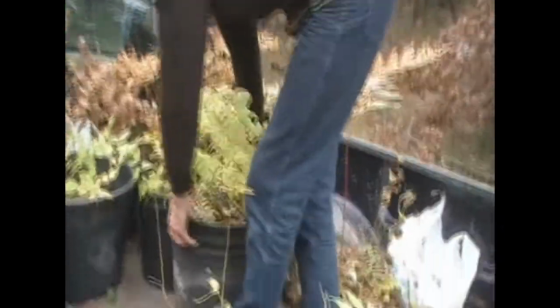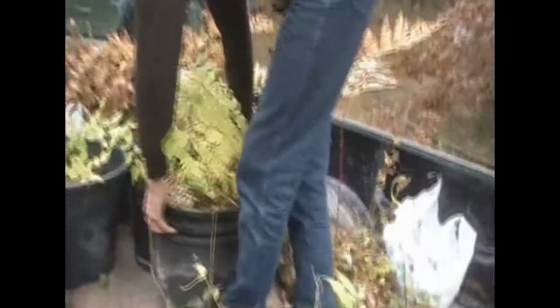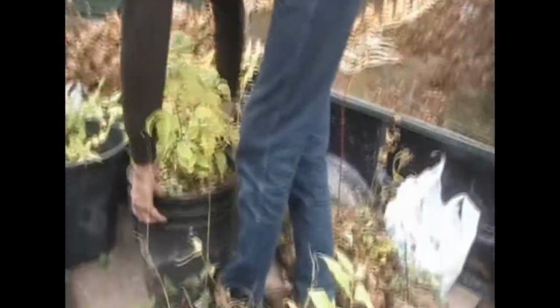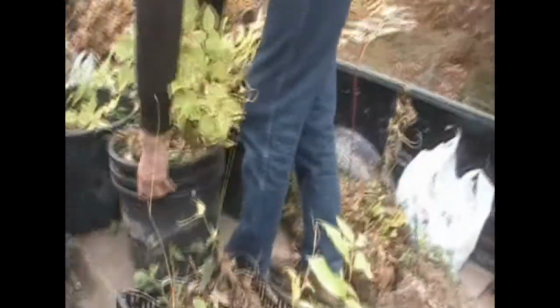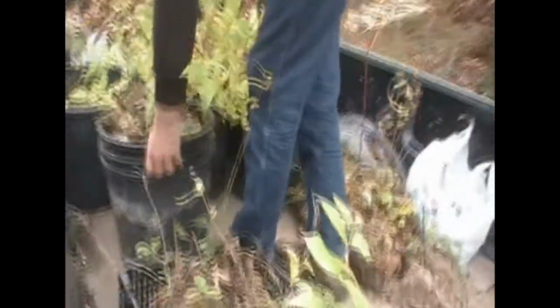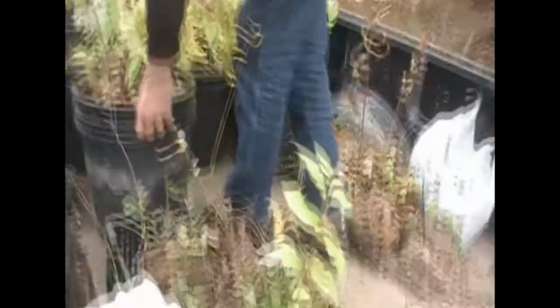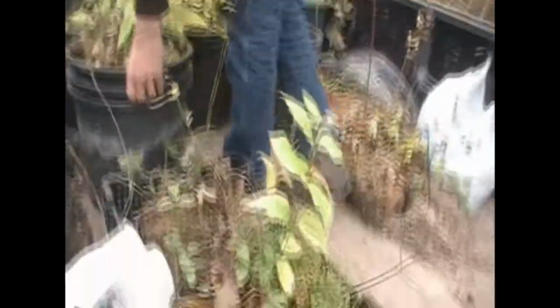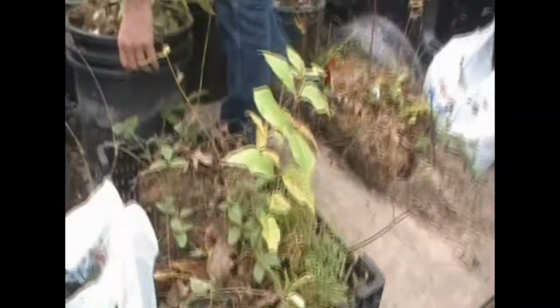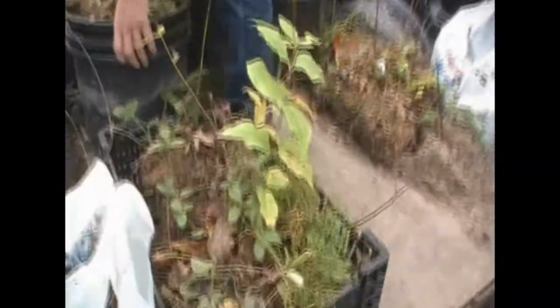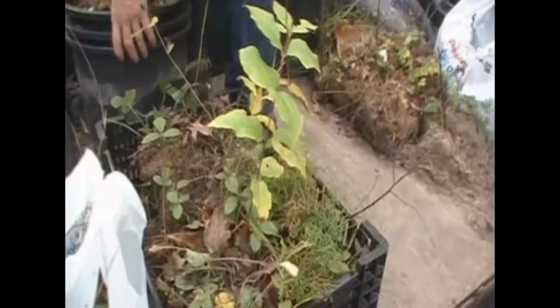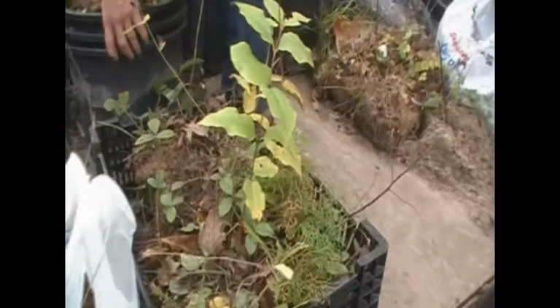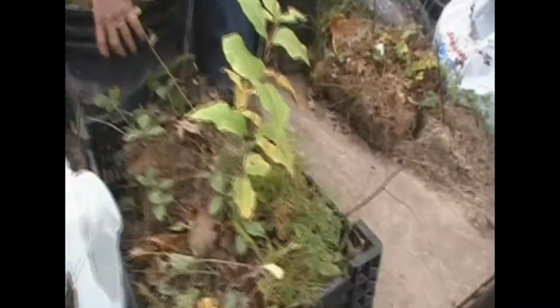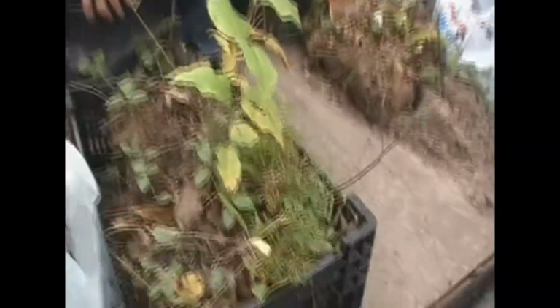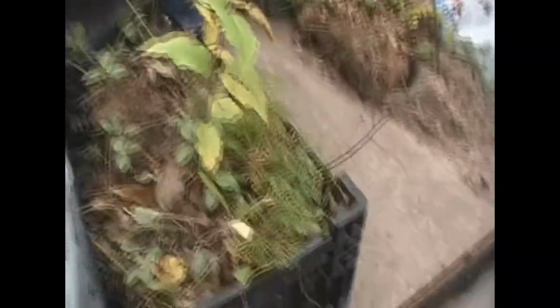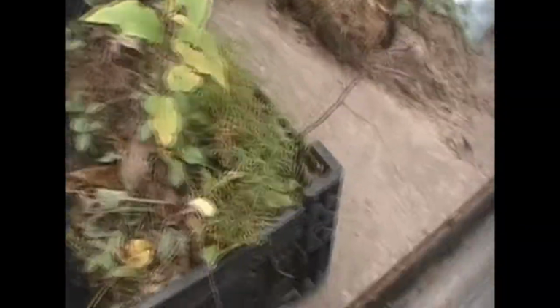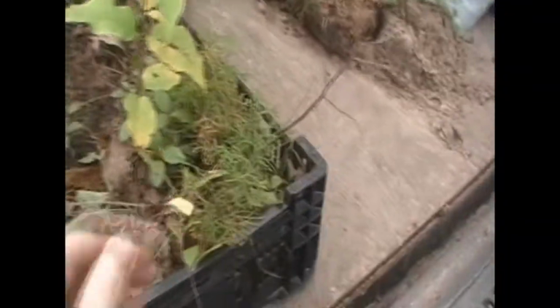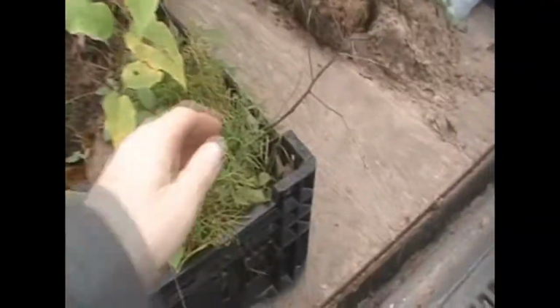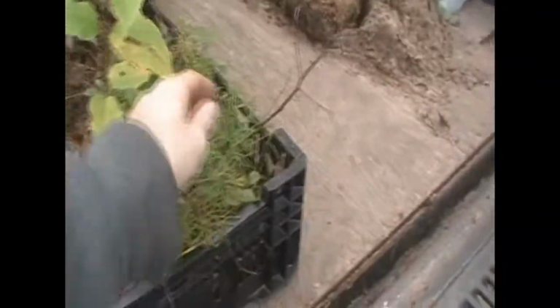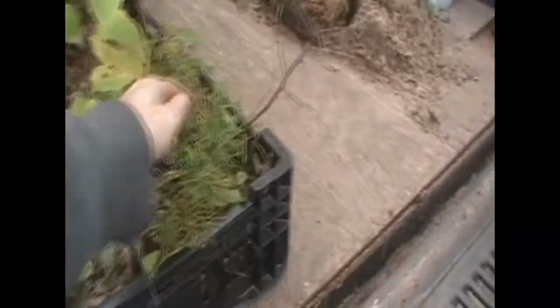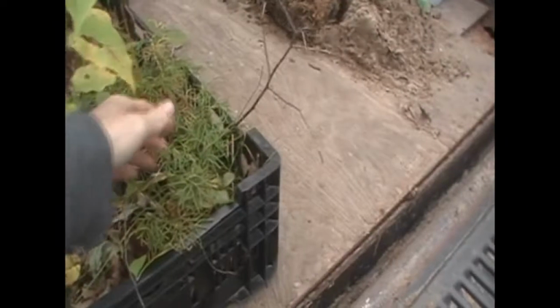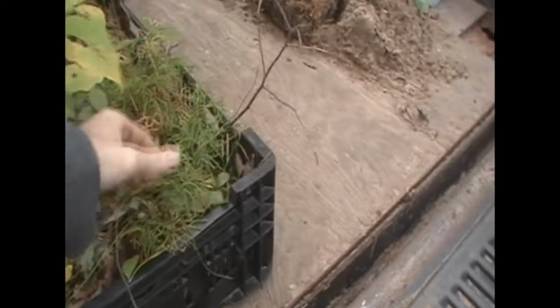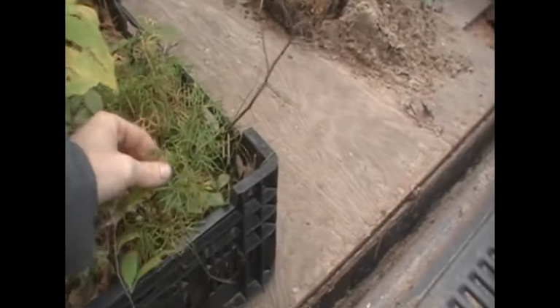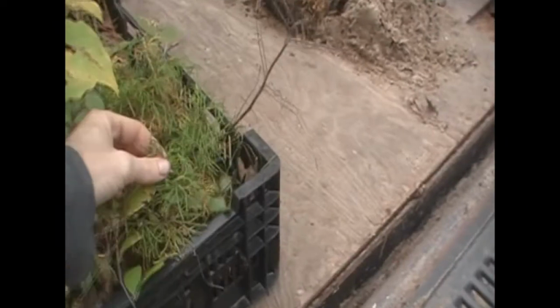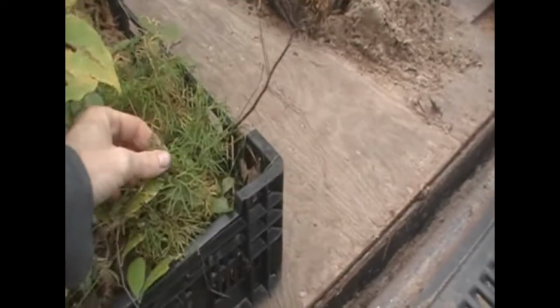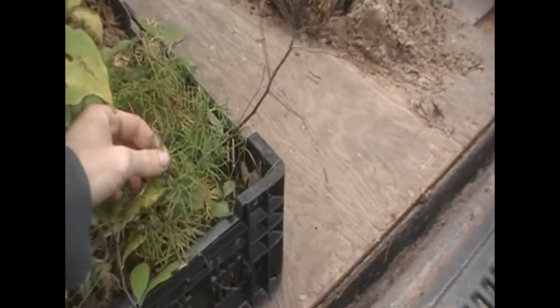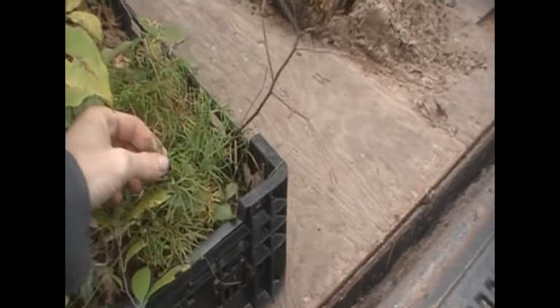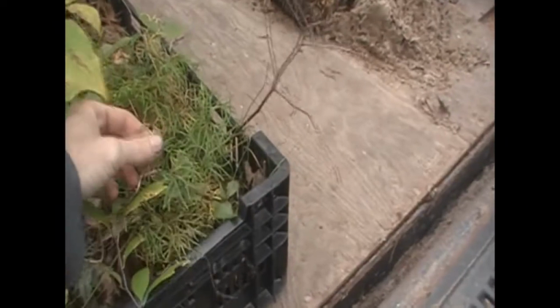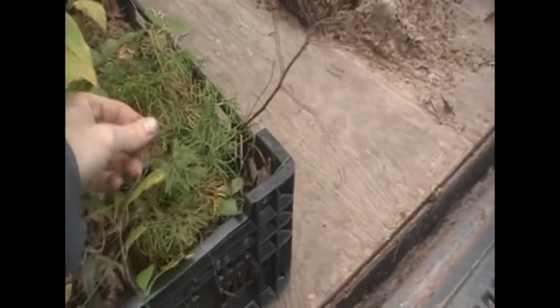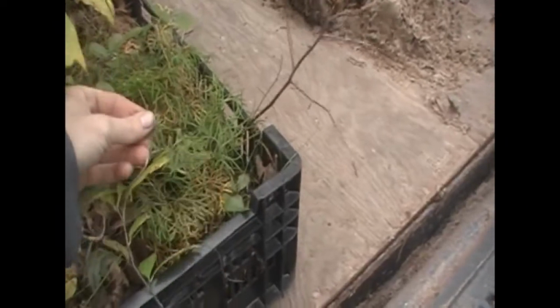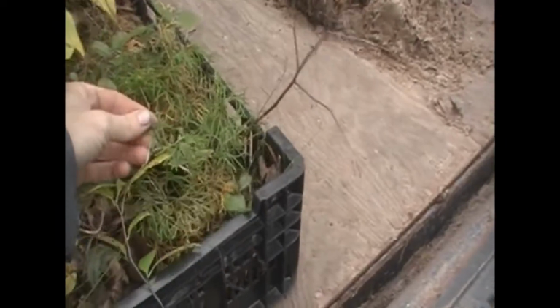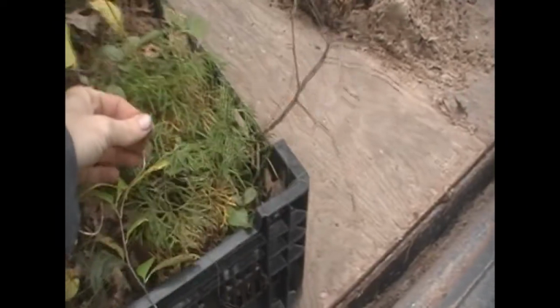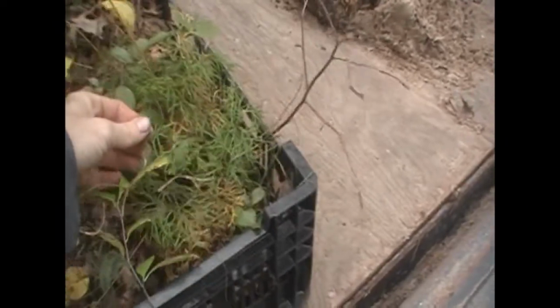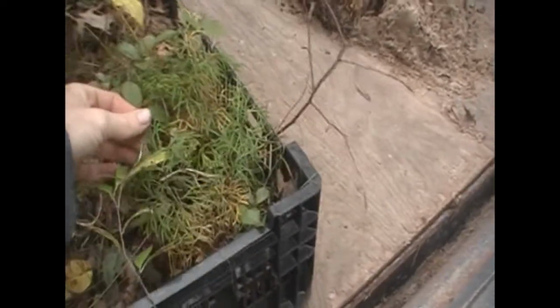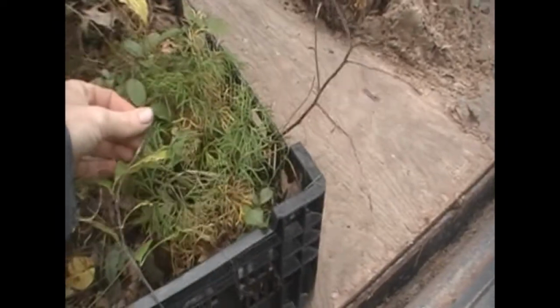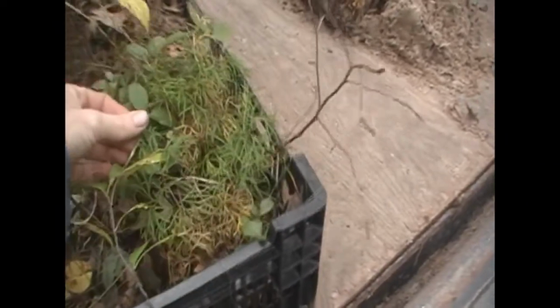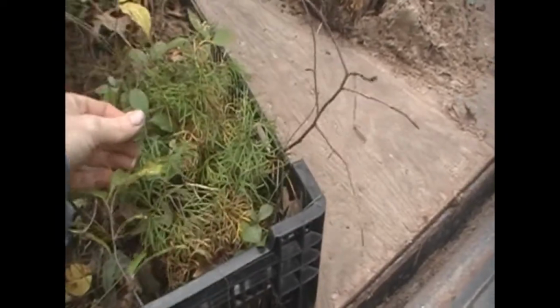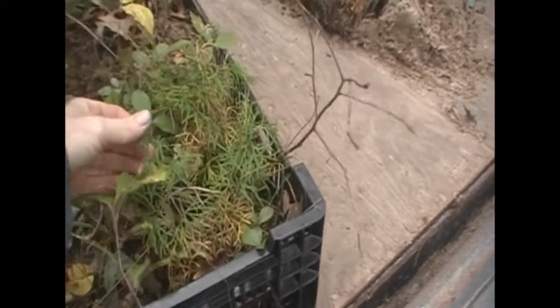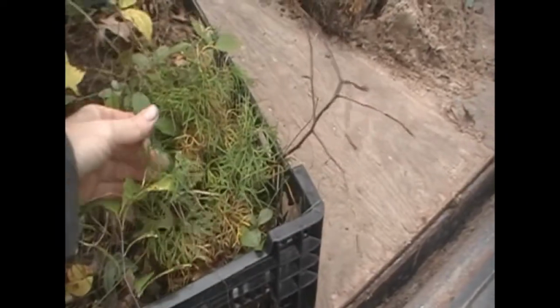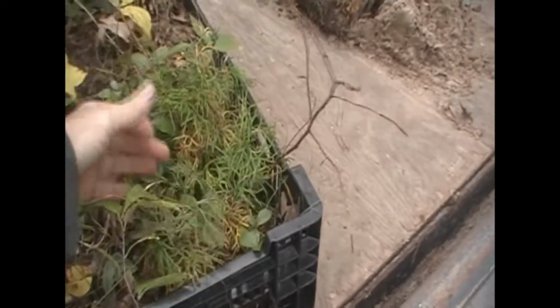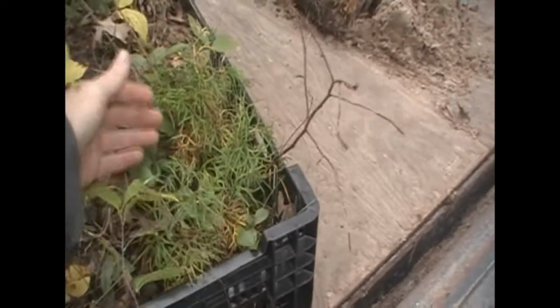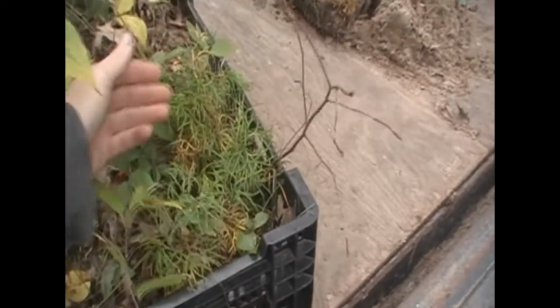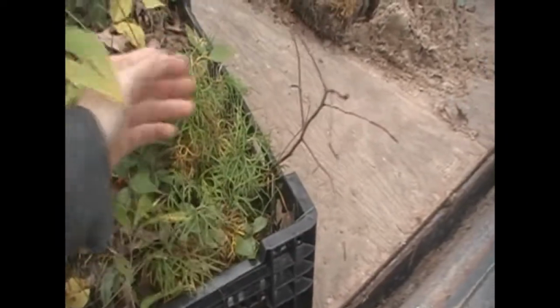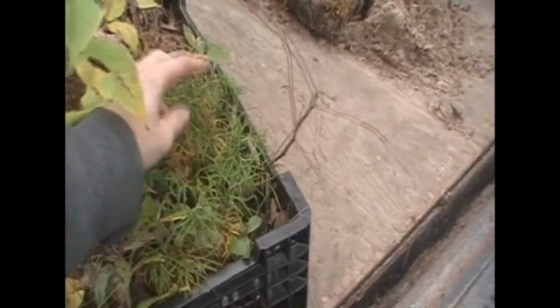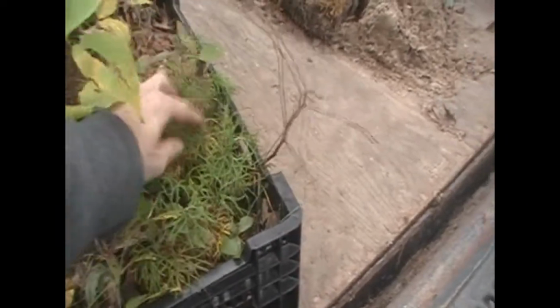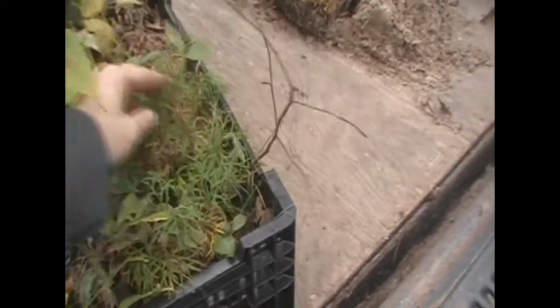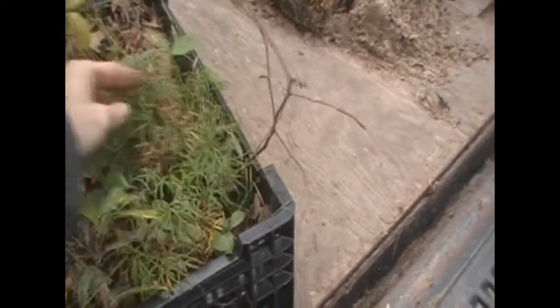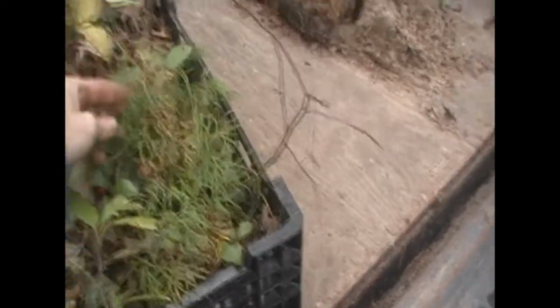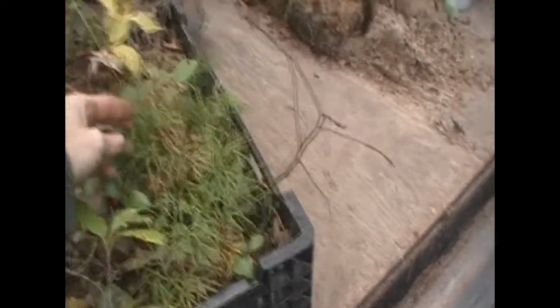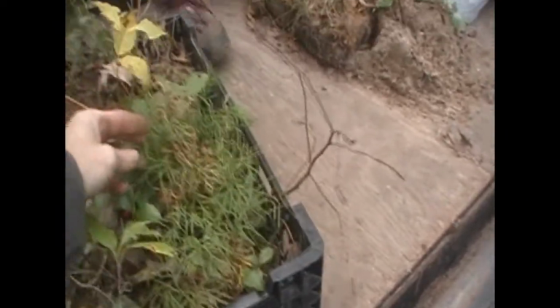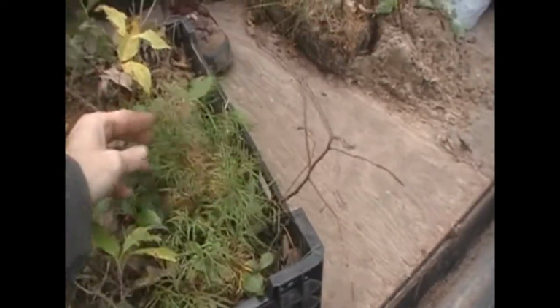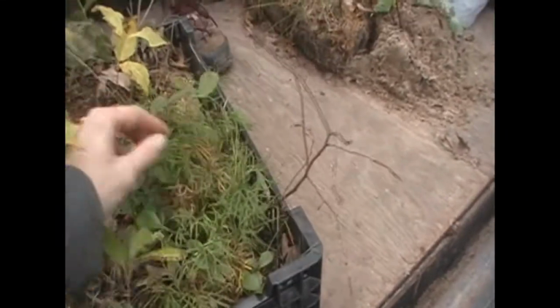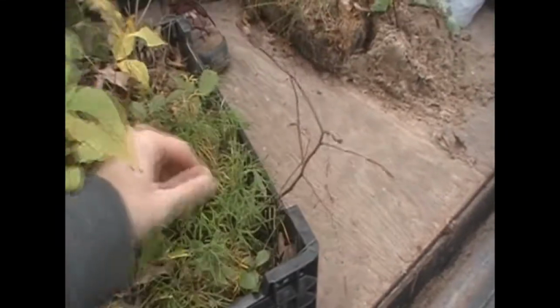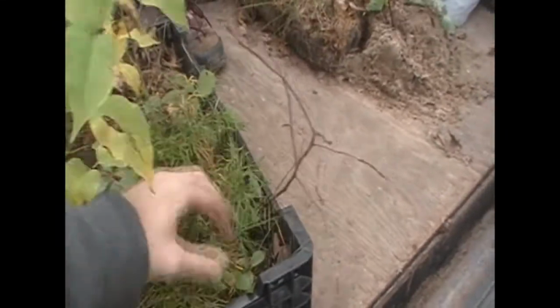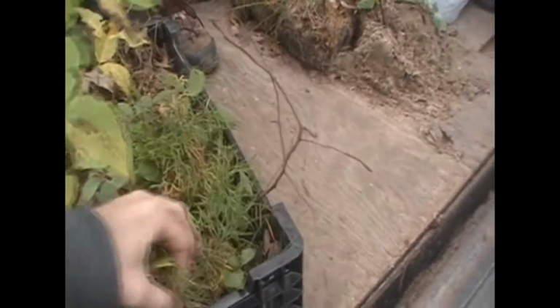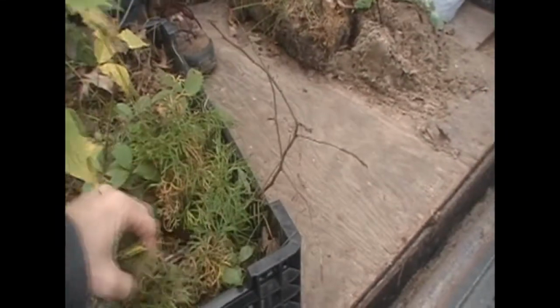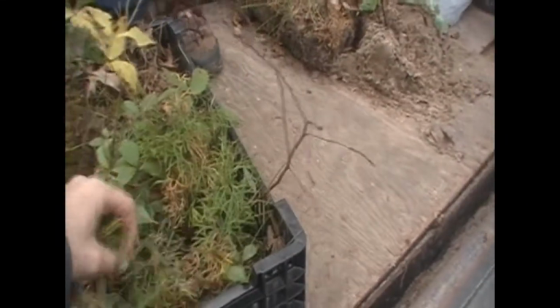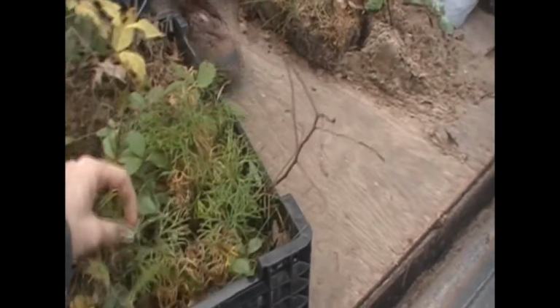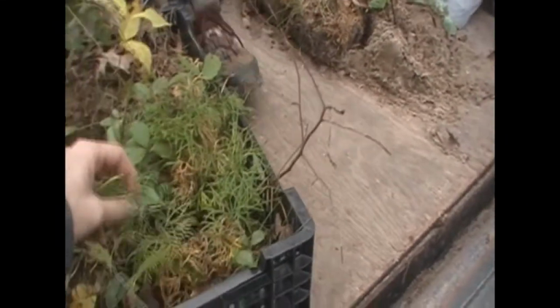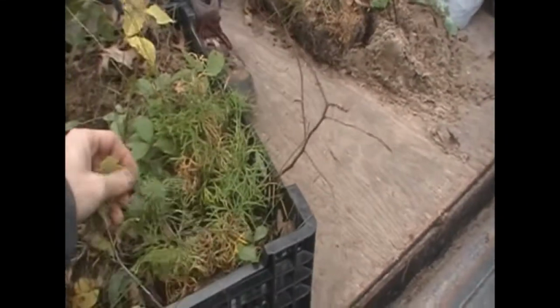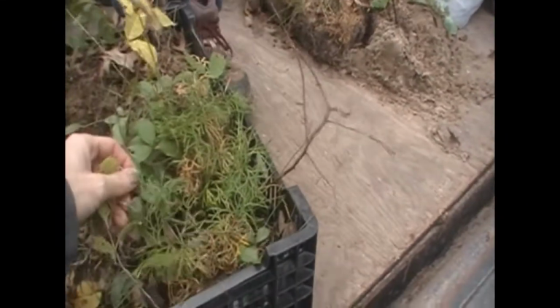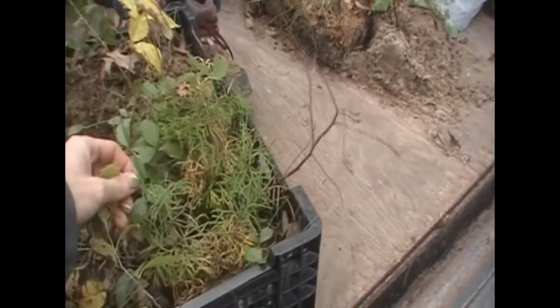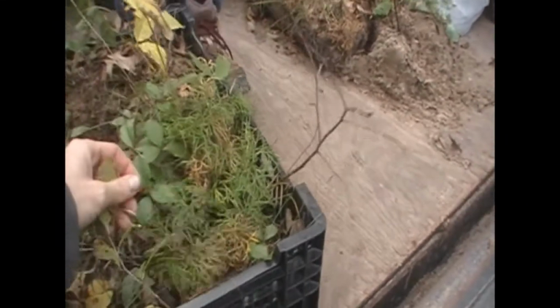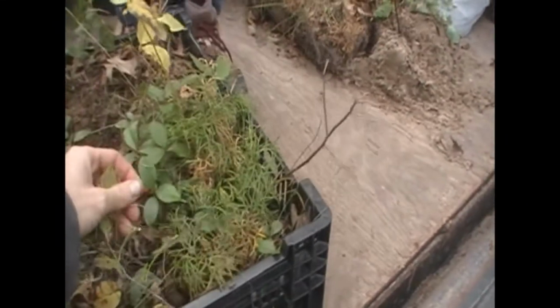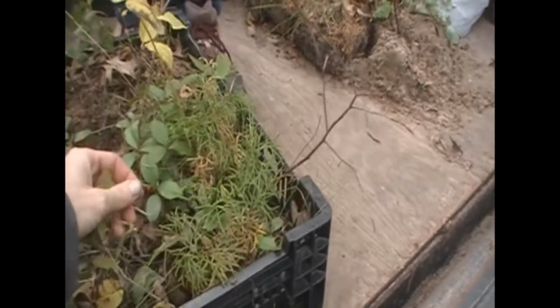Oh, here's another really cool species. This is ground cedar. It's actually as big as it gets — it's a nice little ground cover.